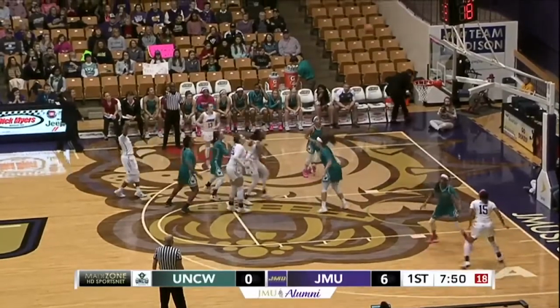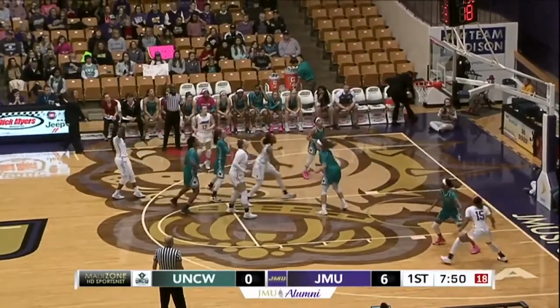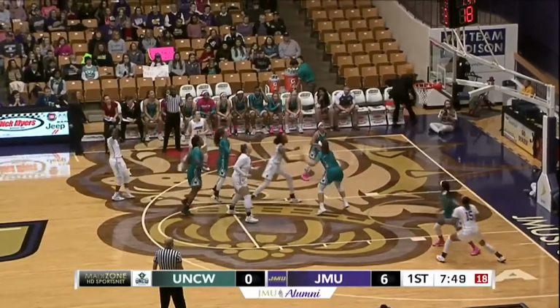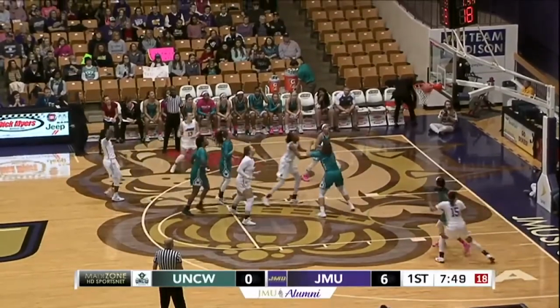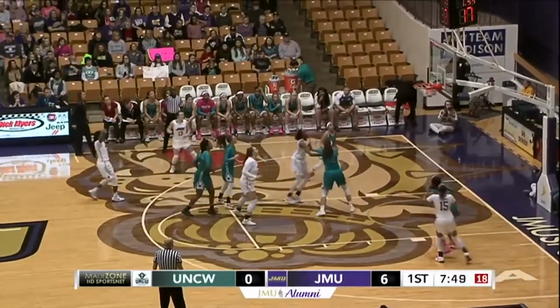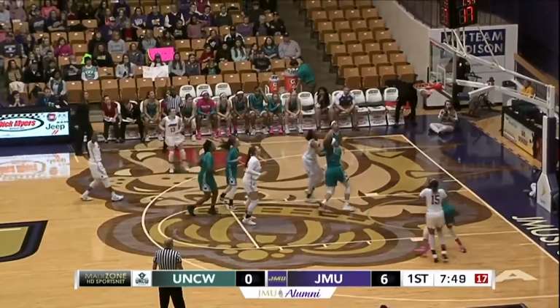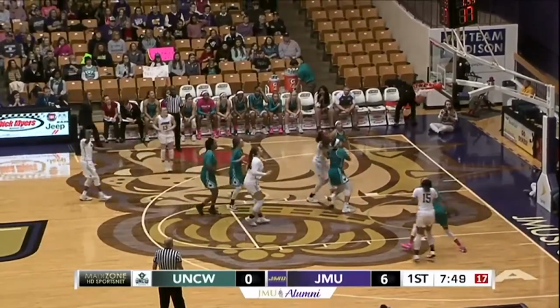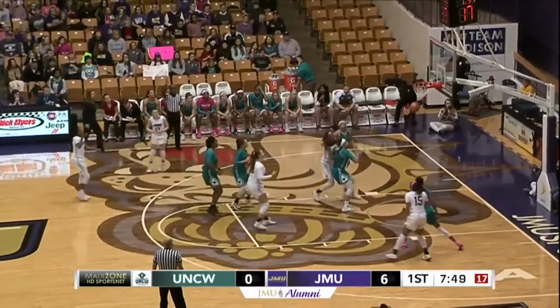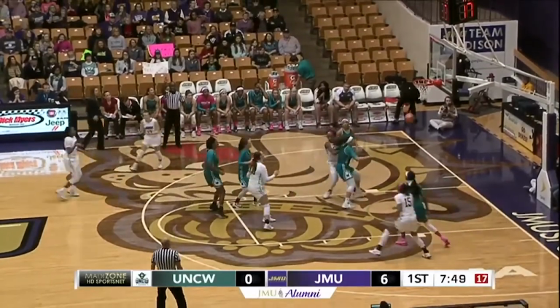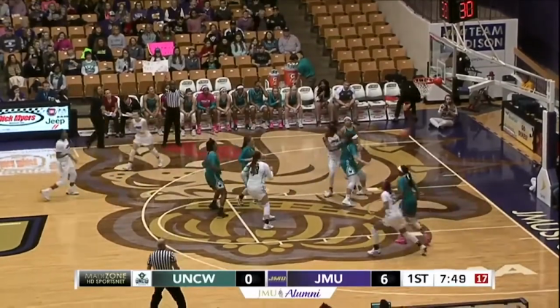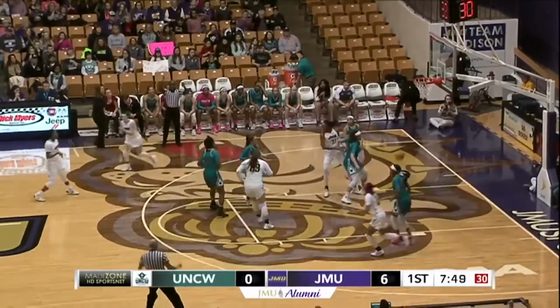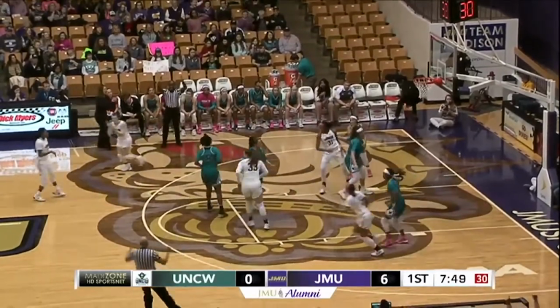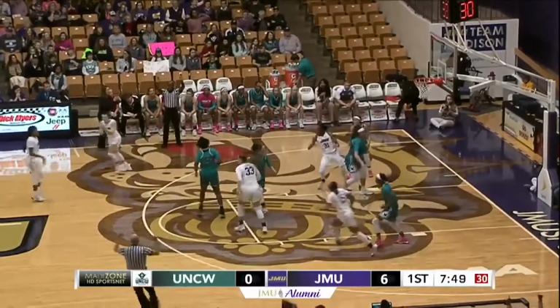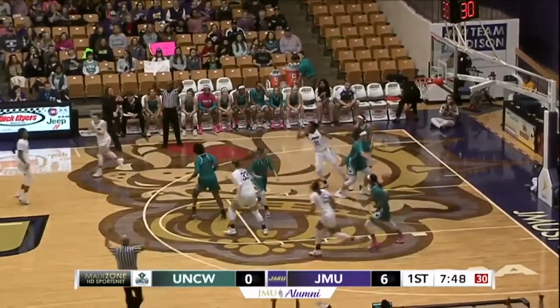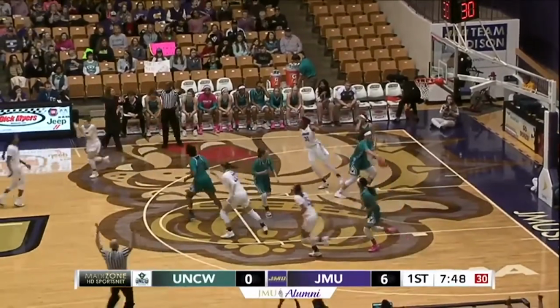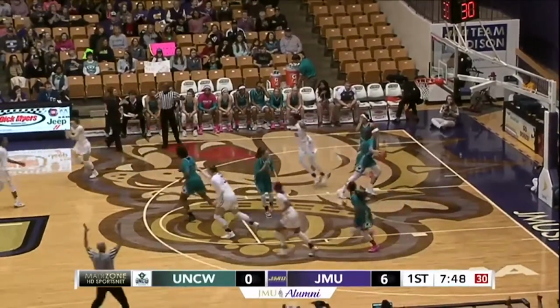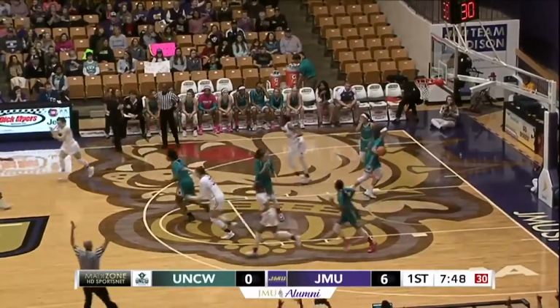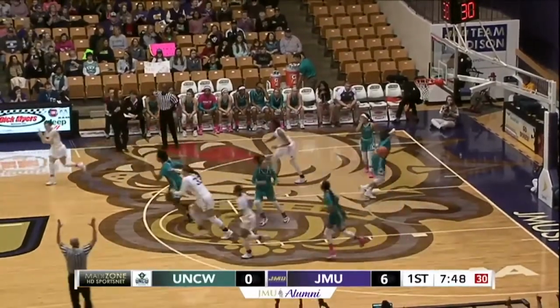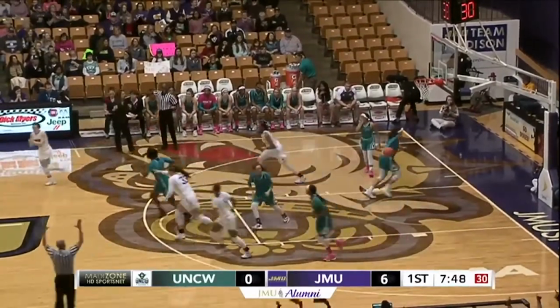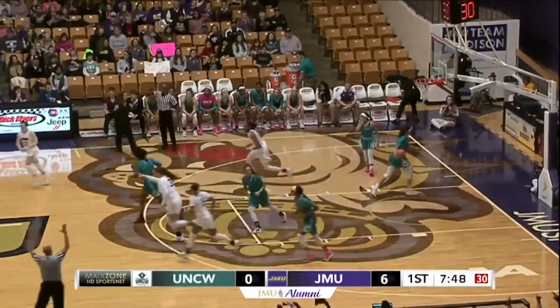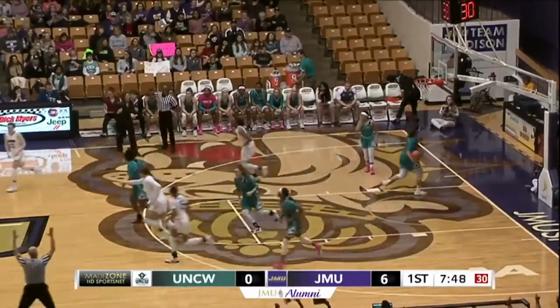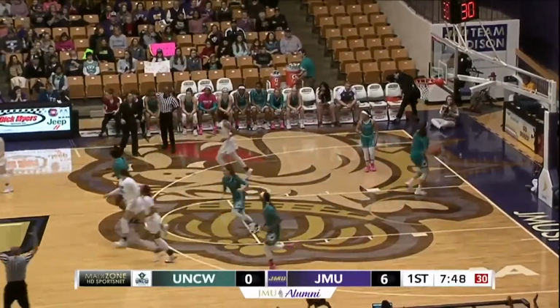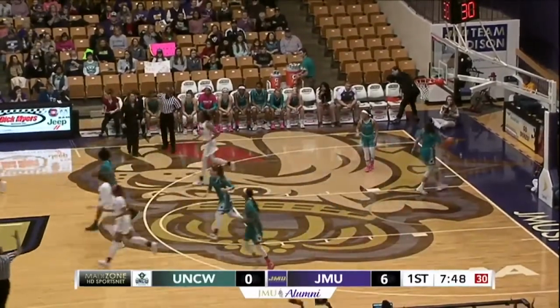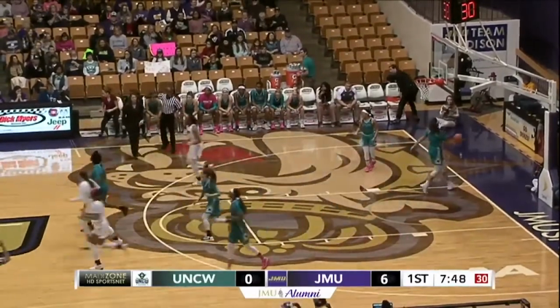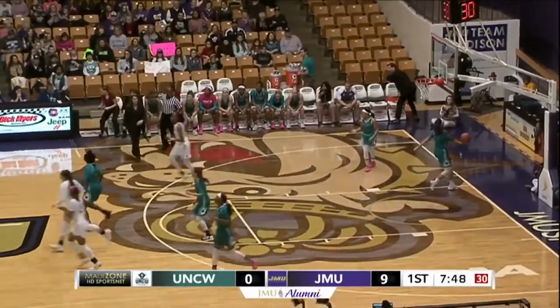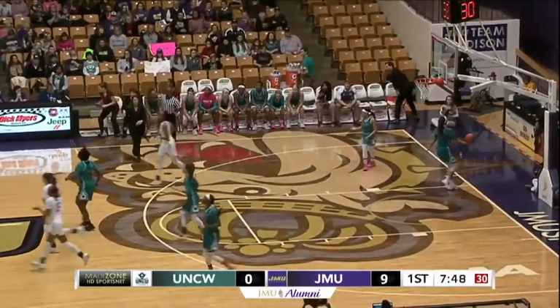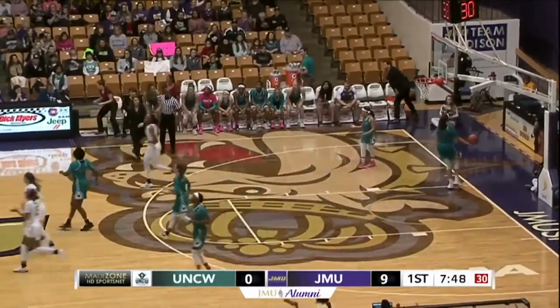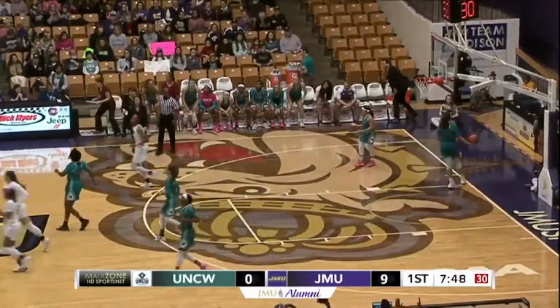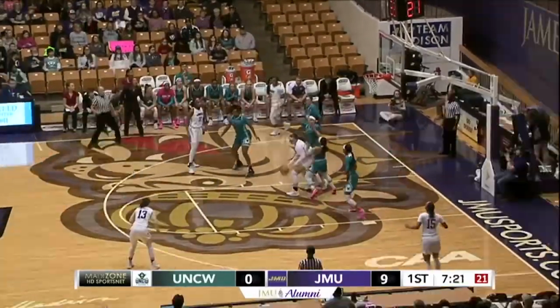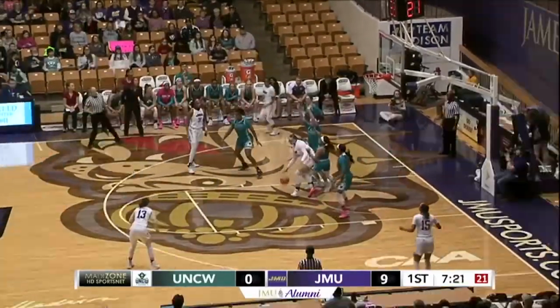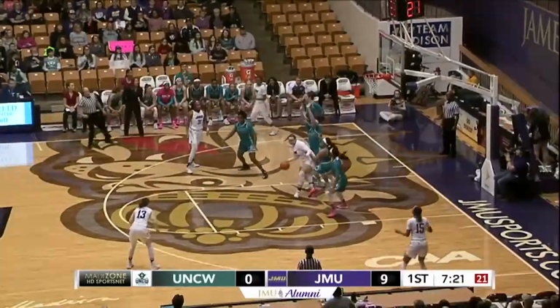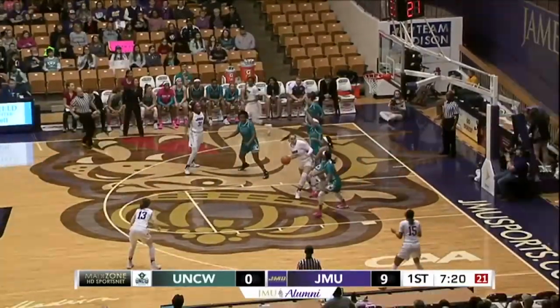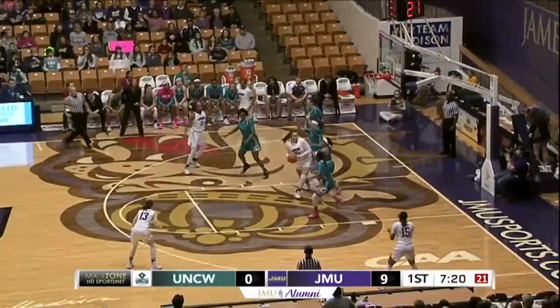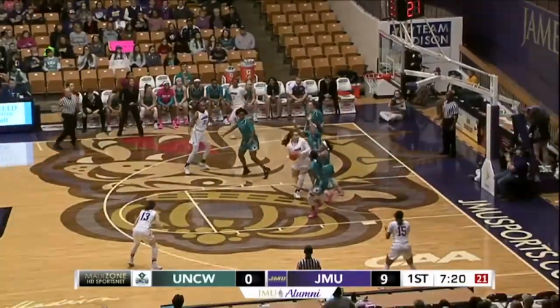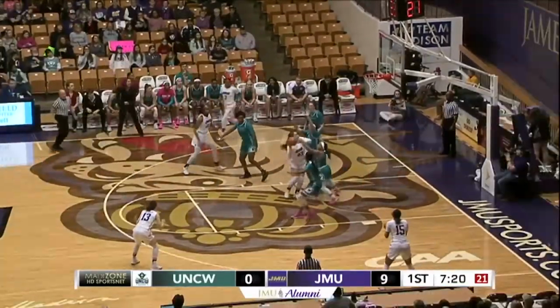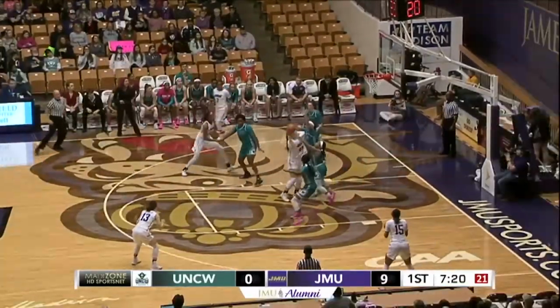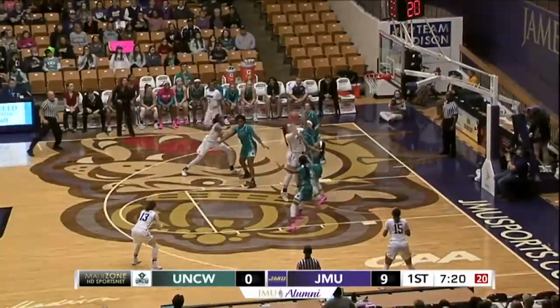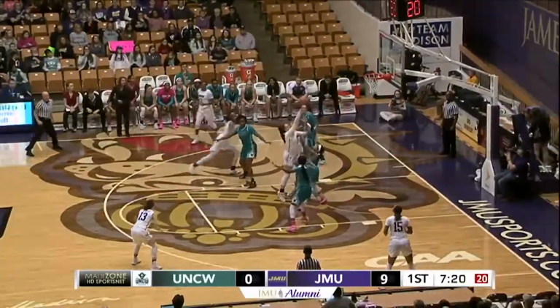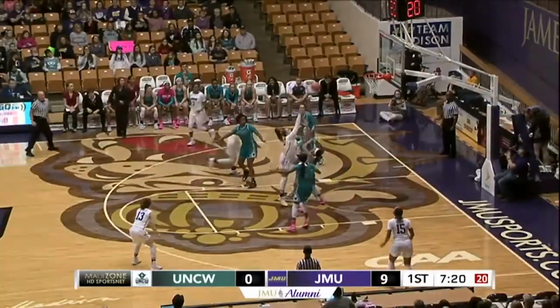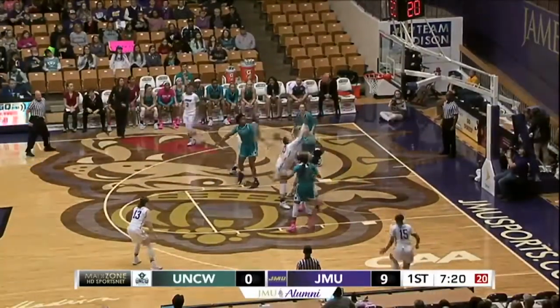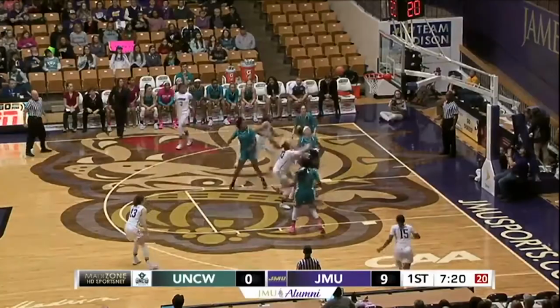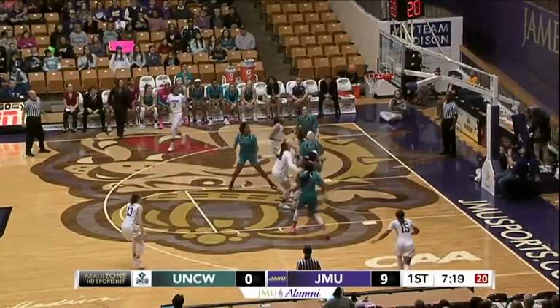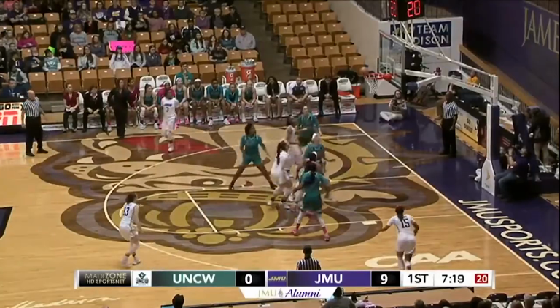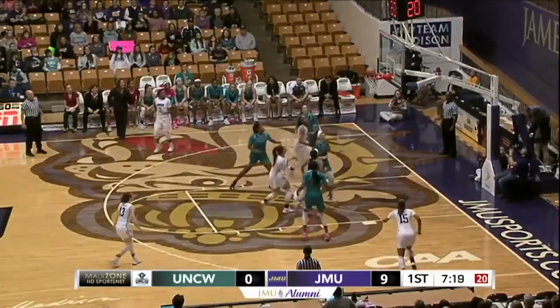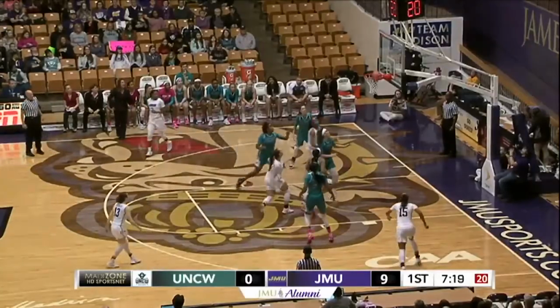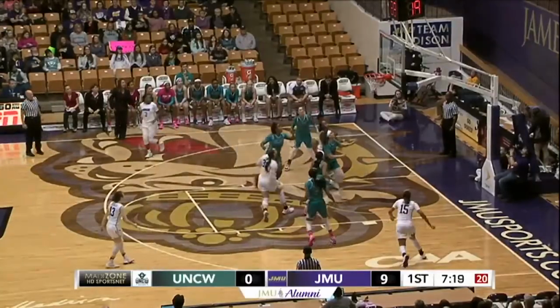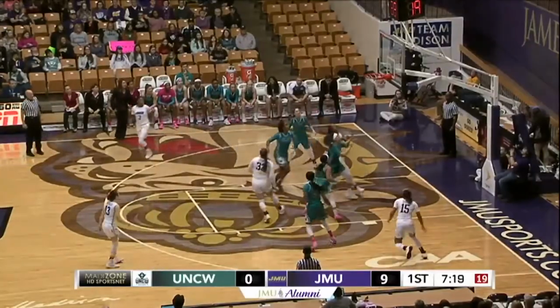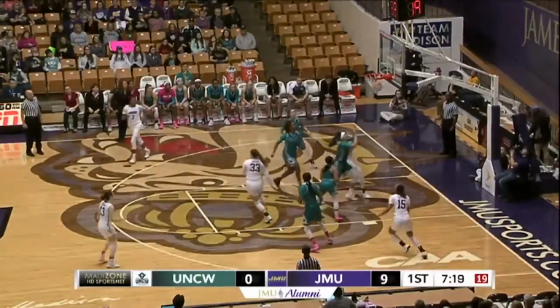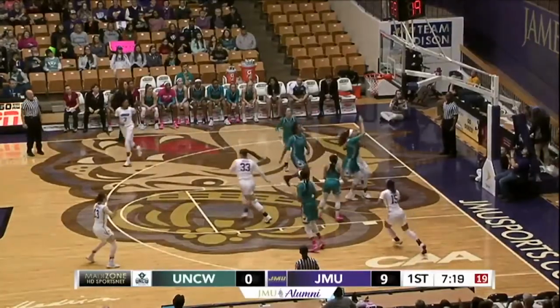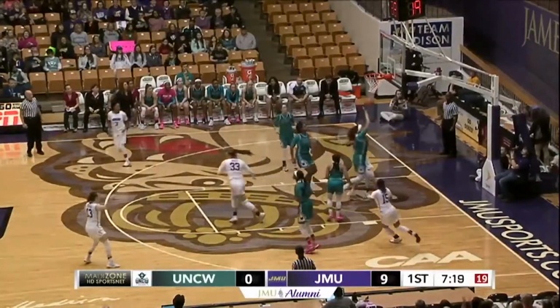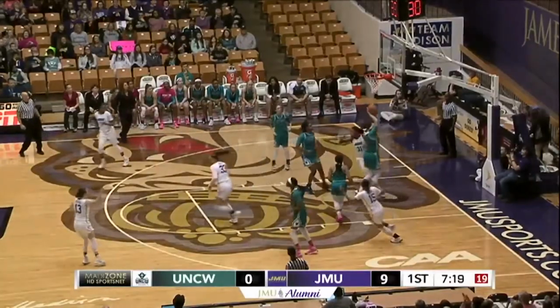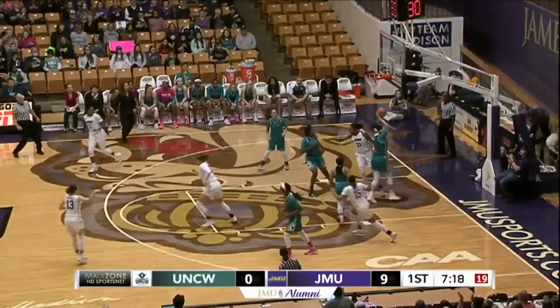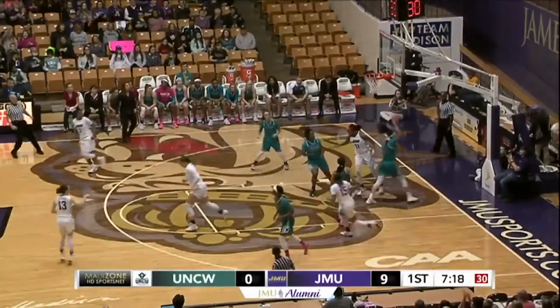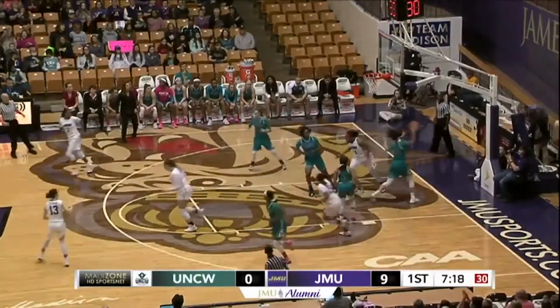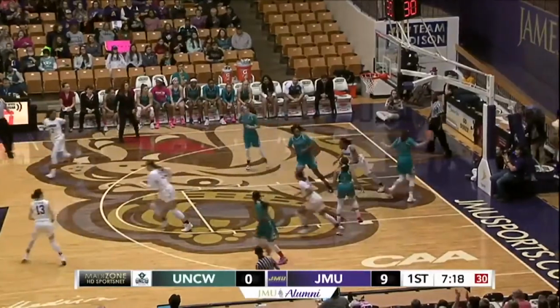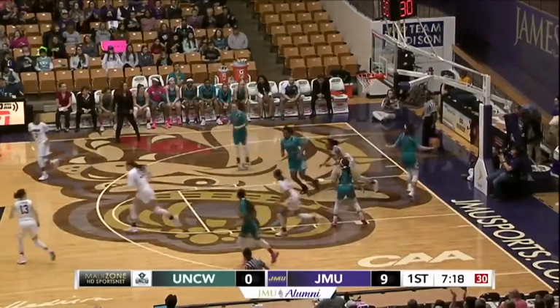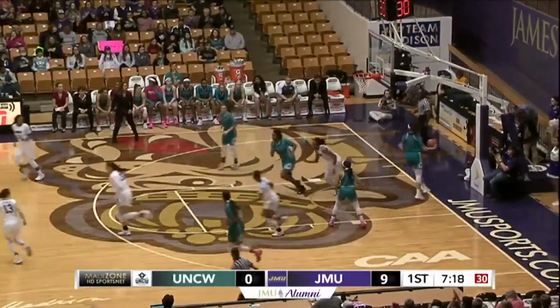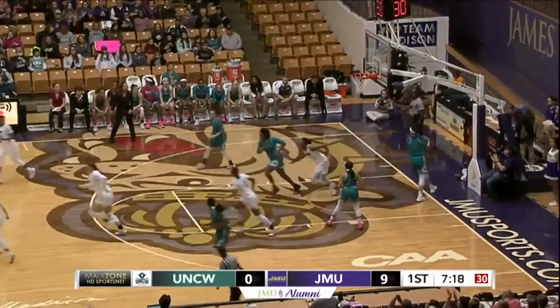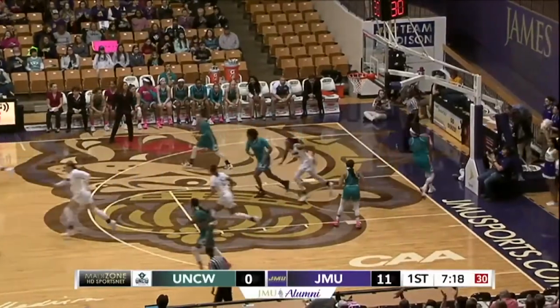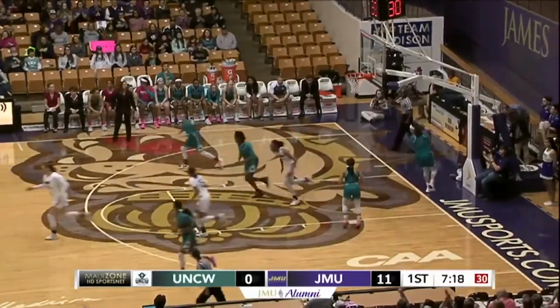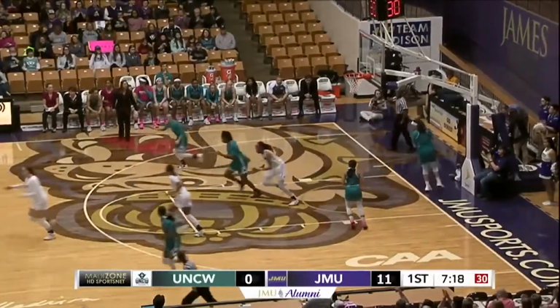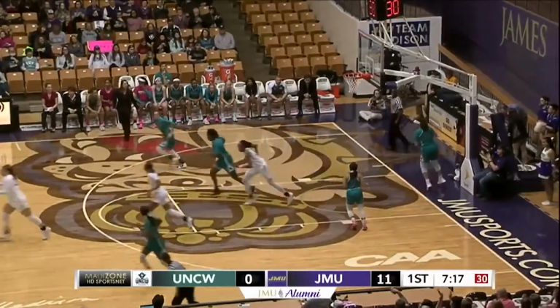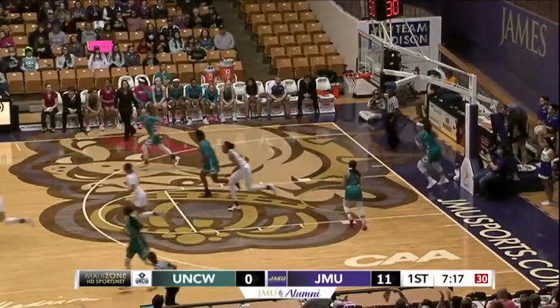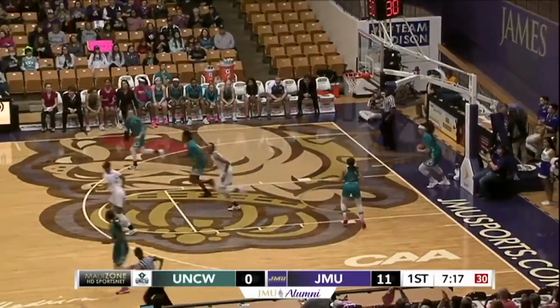Here's the three-pointer for Kamiah Smalls. Down low to Kishuda. Kishuda turns — and how does she do that?